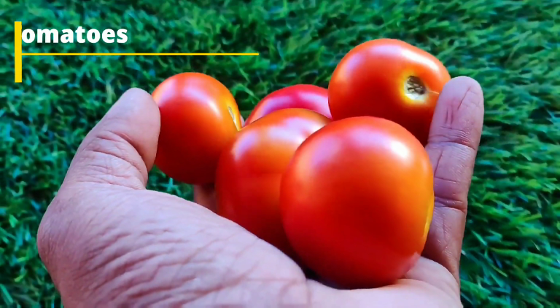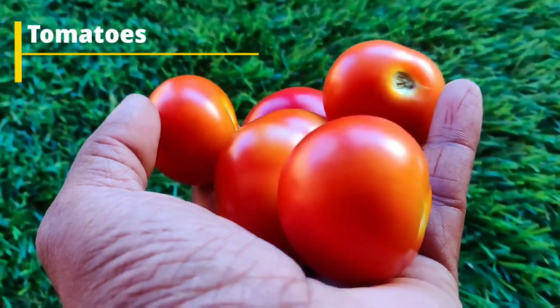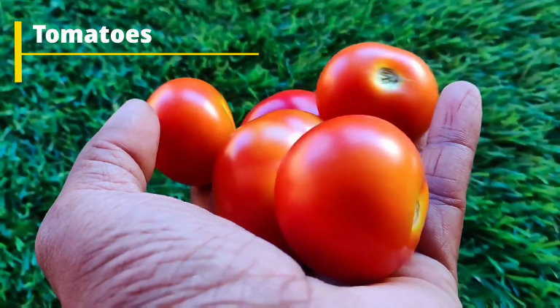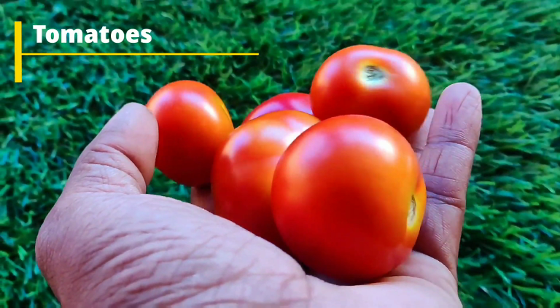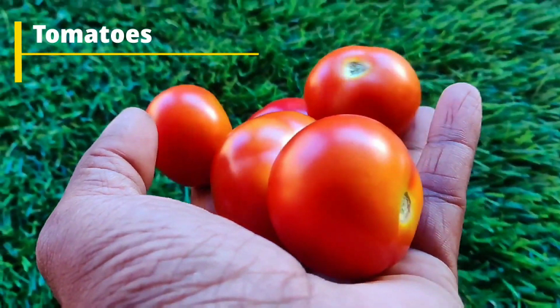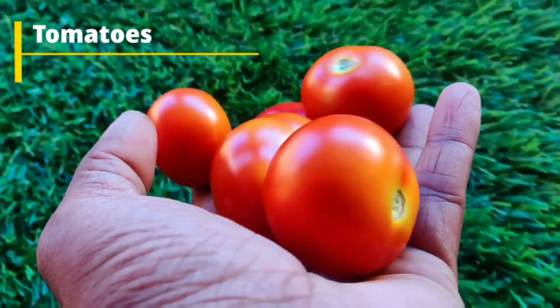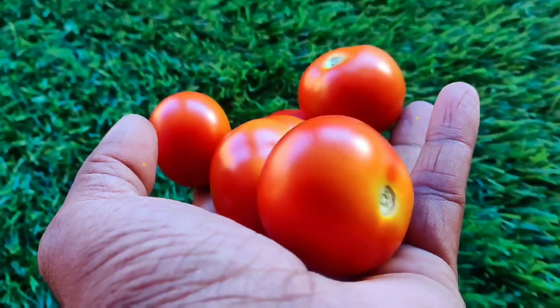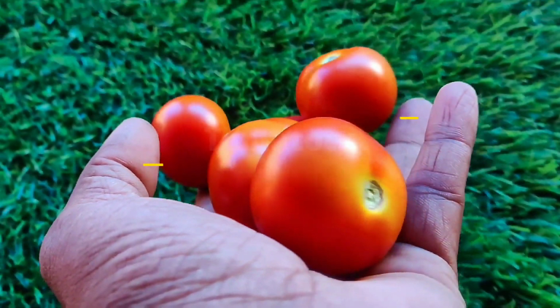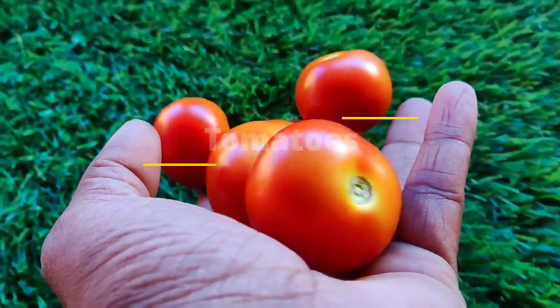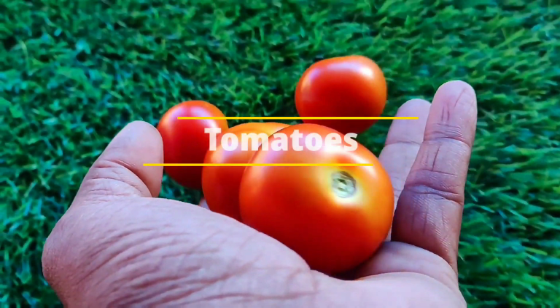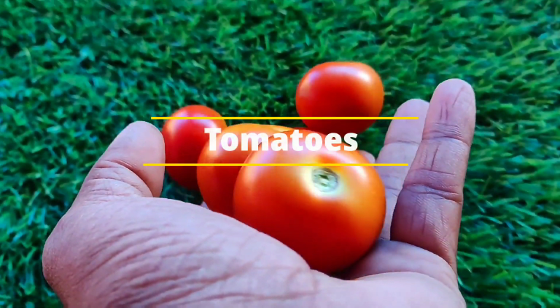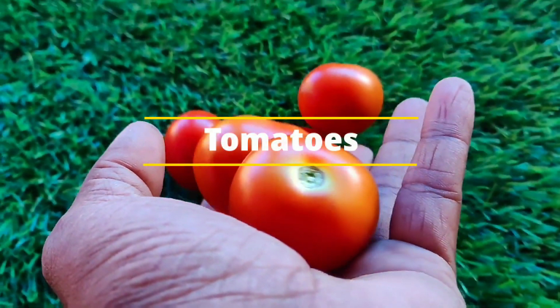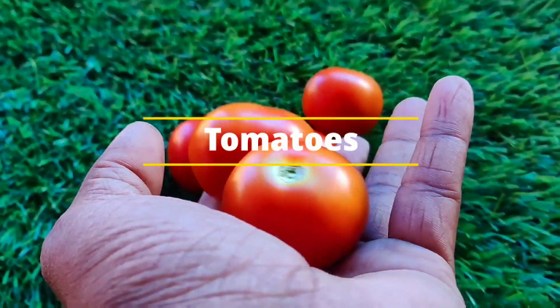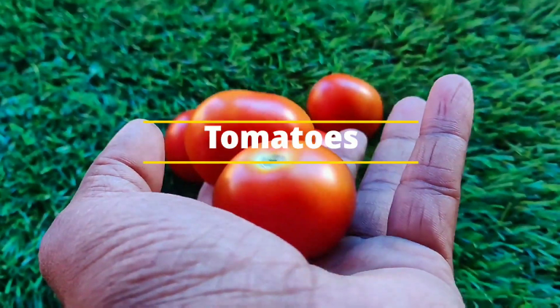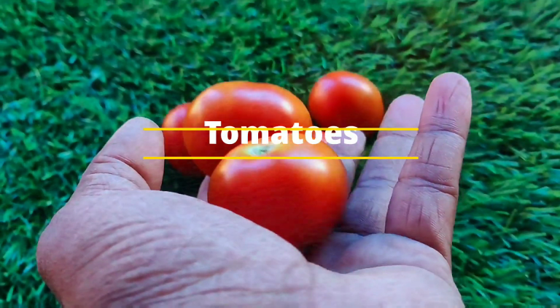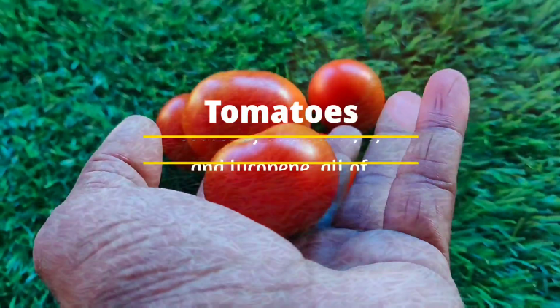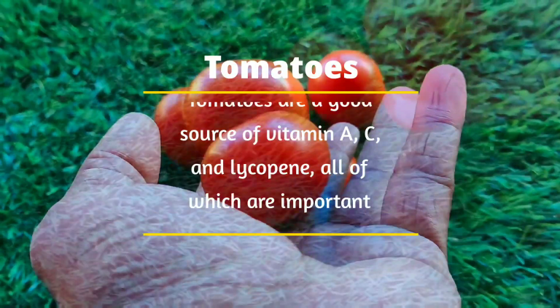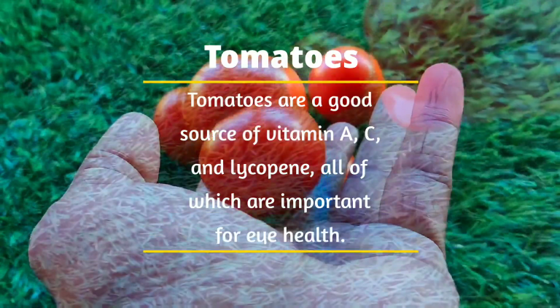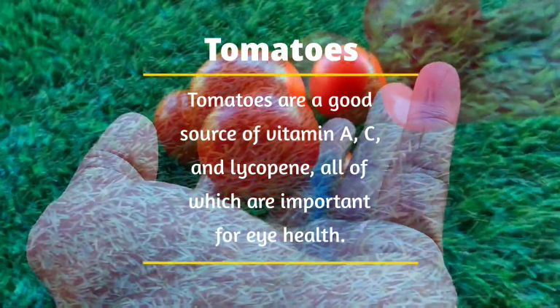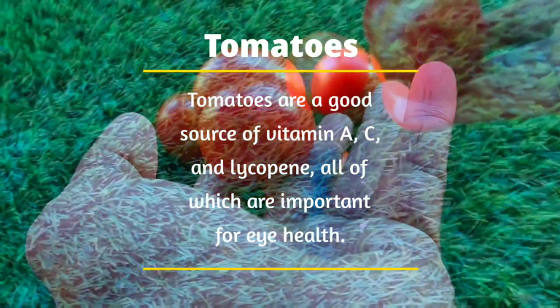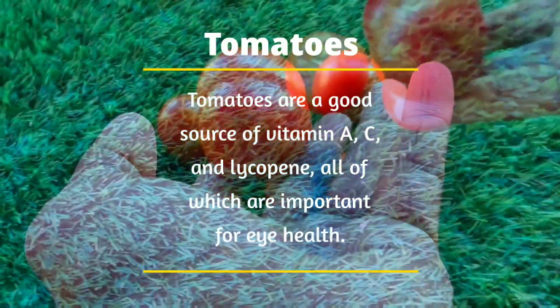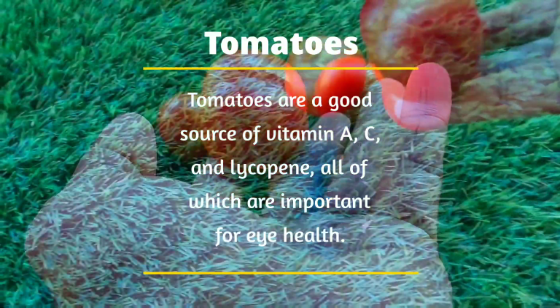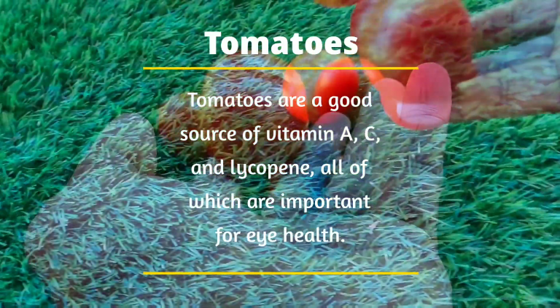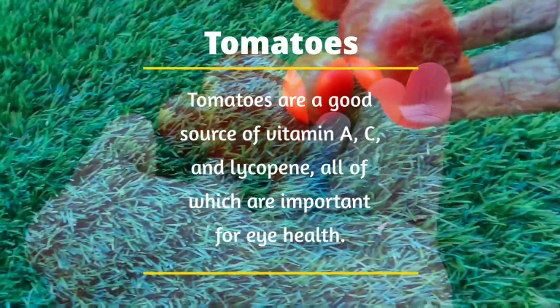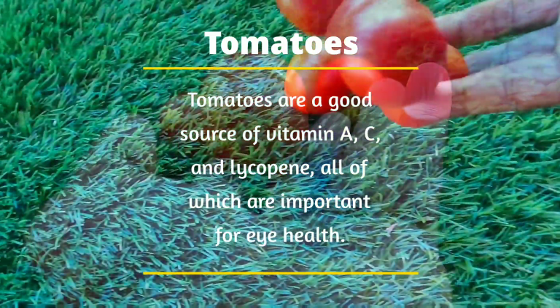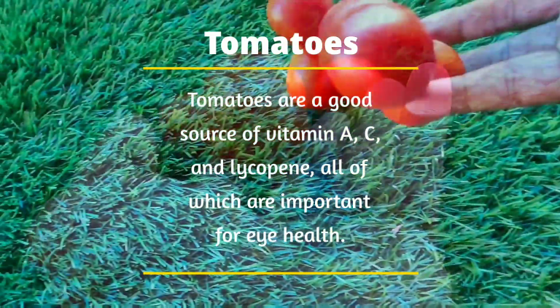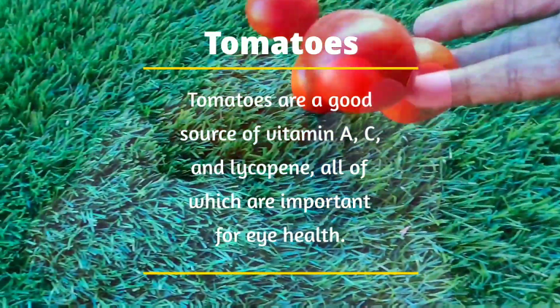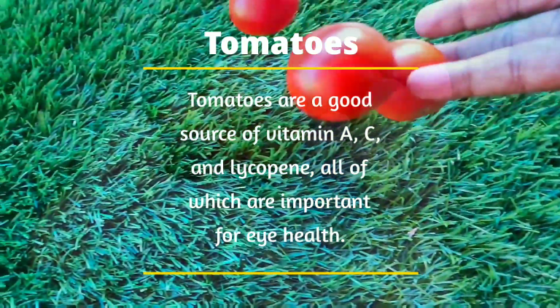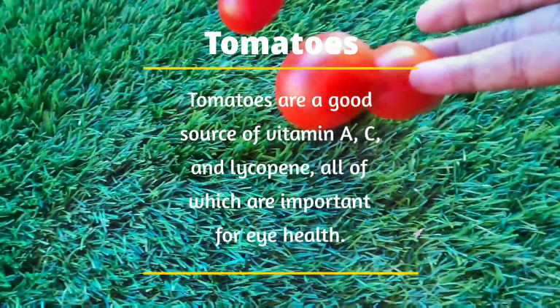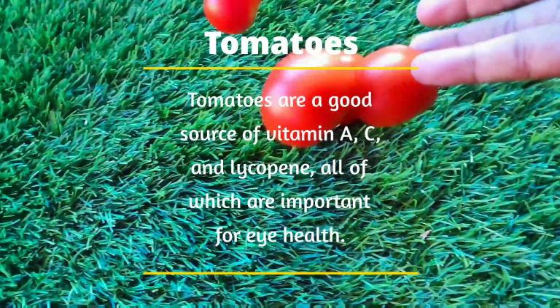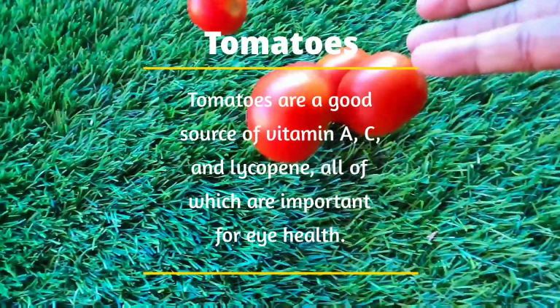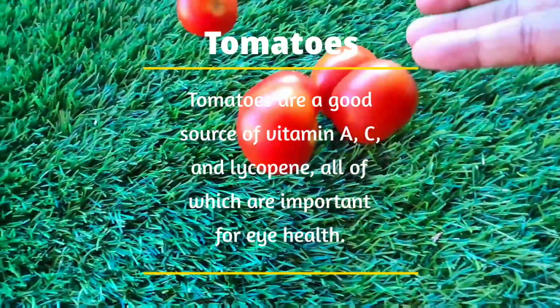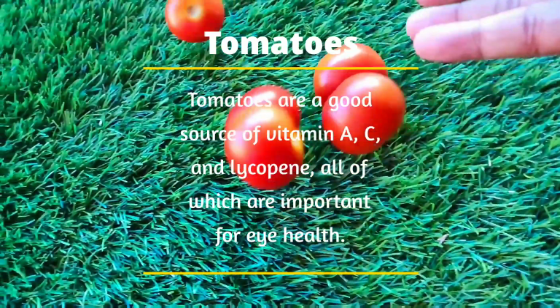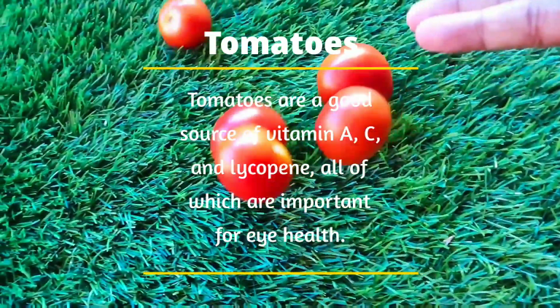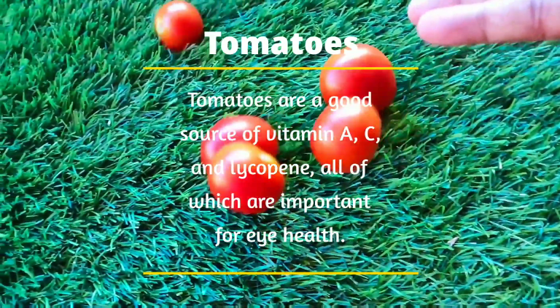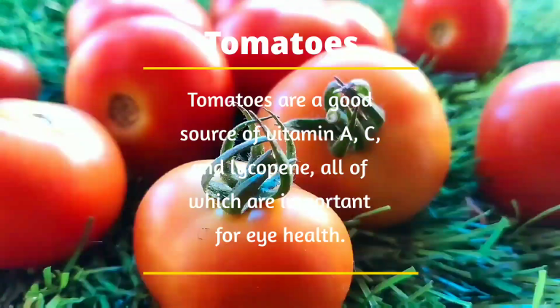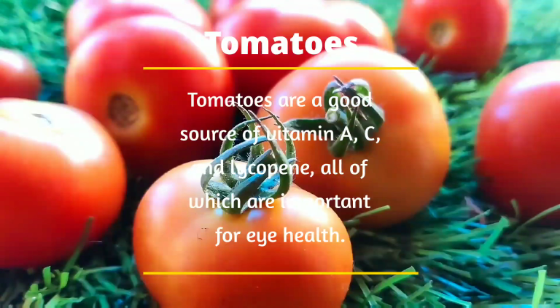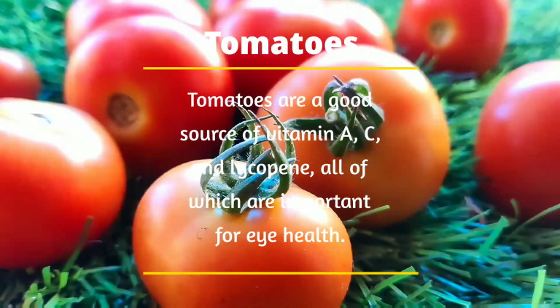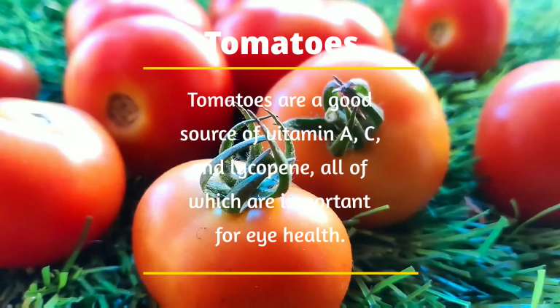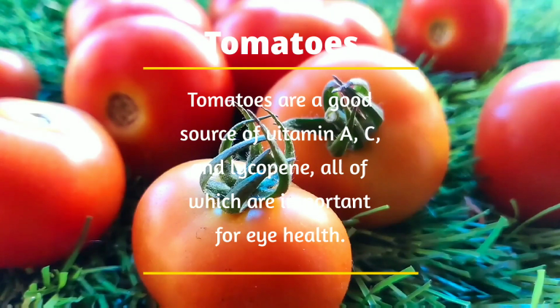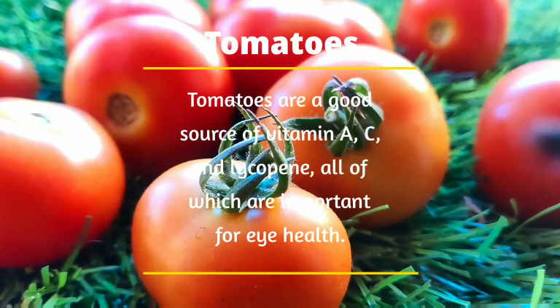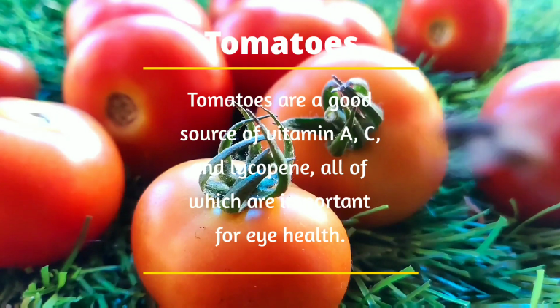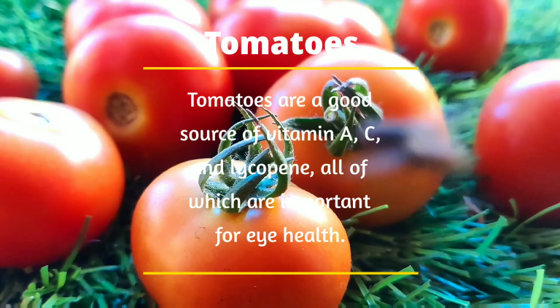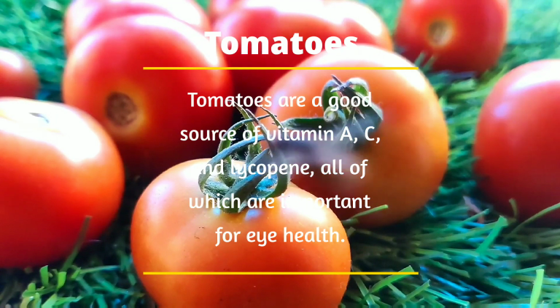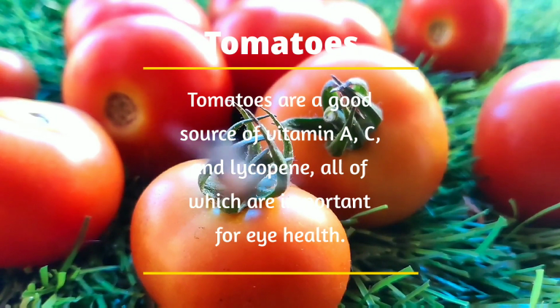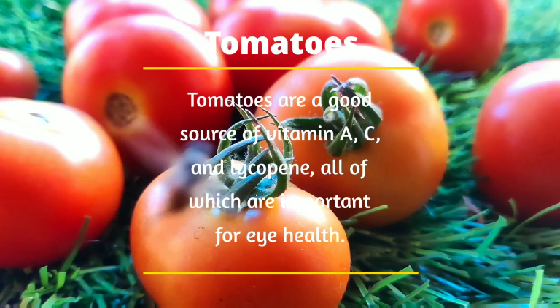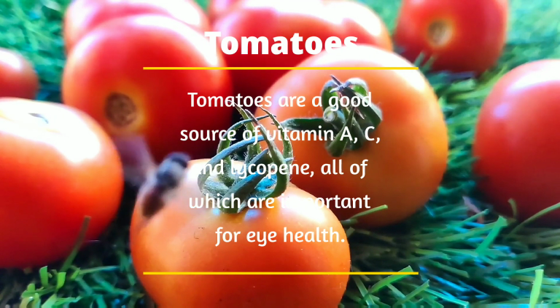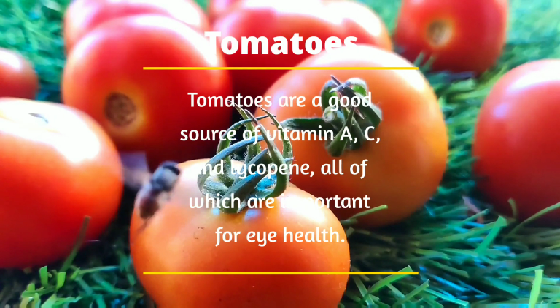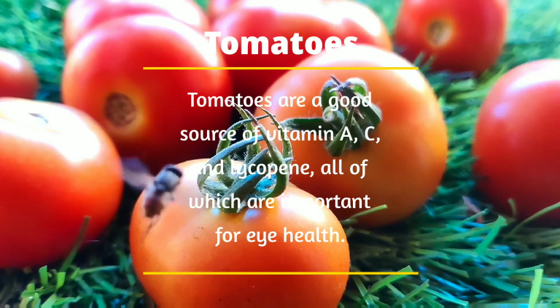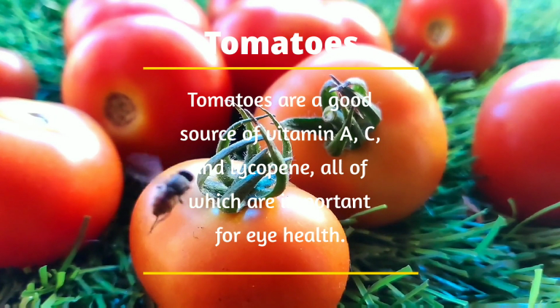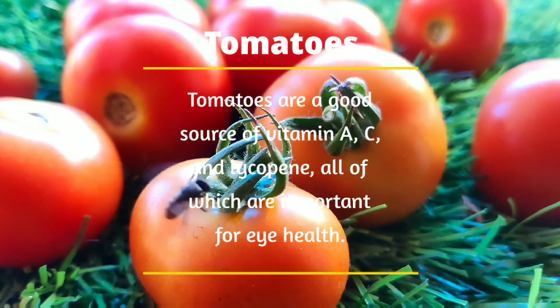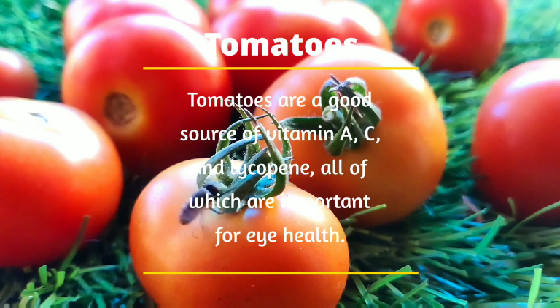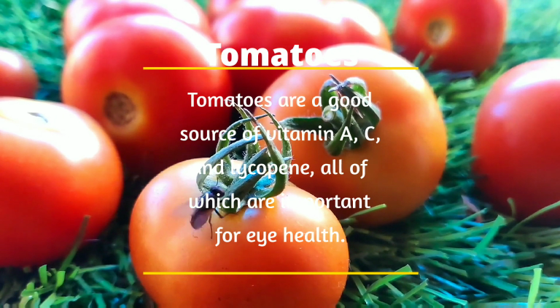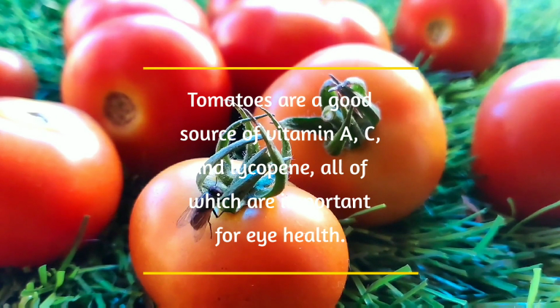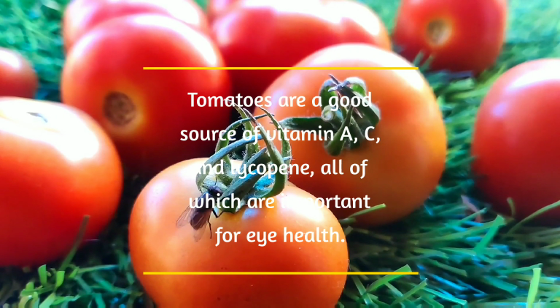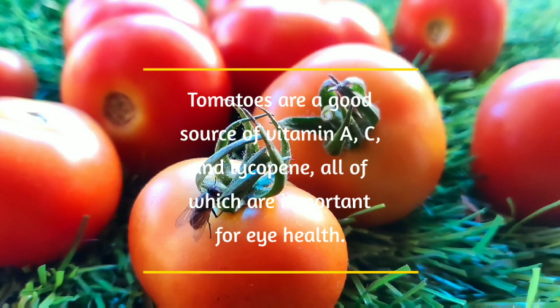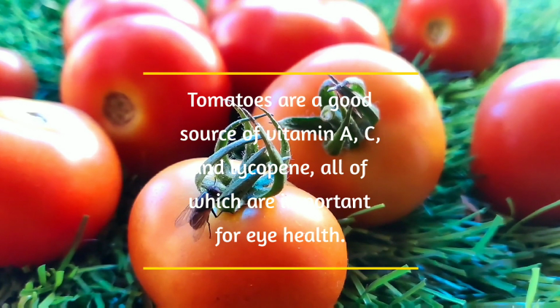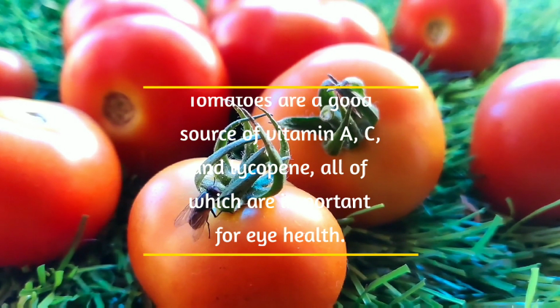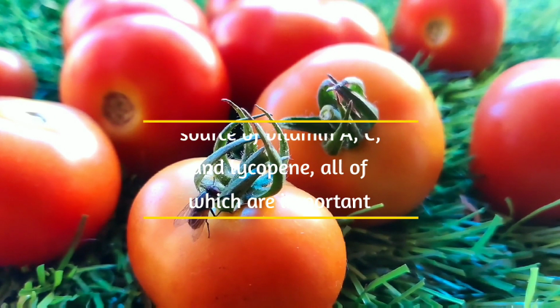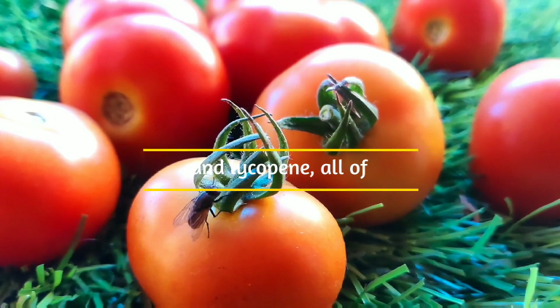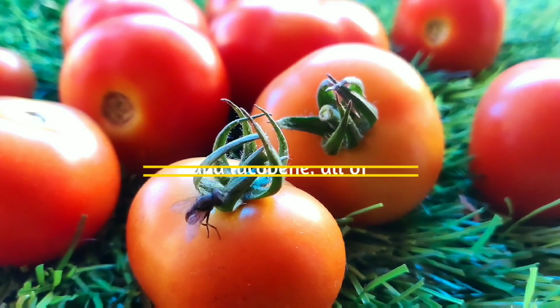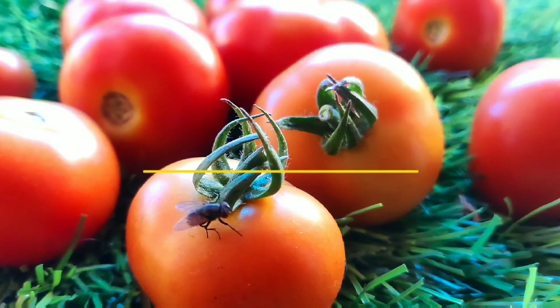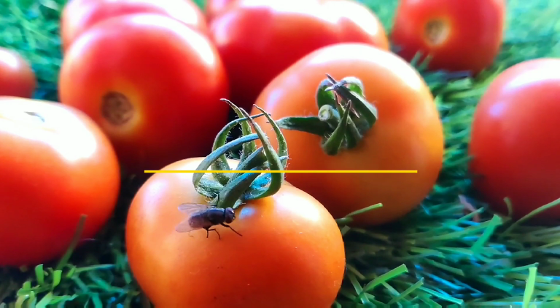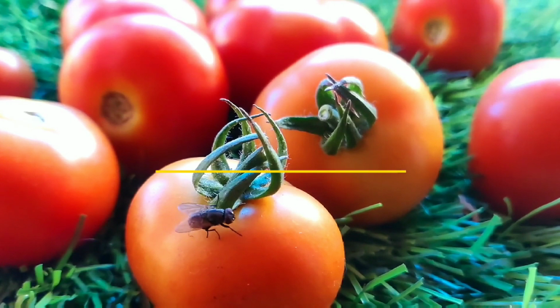Number 7: Tomatoes. Tomatoes are a good source of vitamin A, C, and lycopene, all of which are important for eye health.